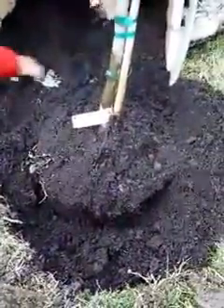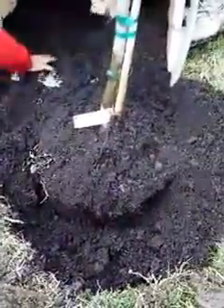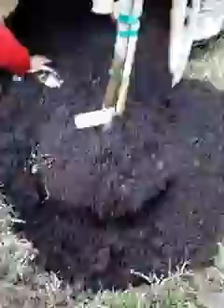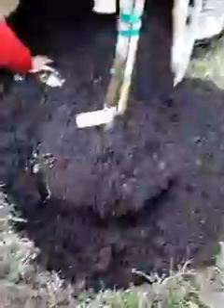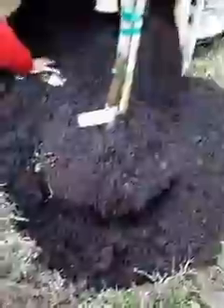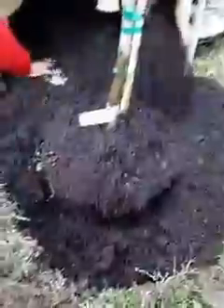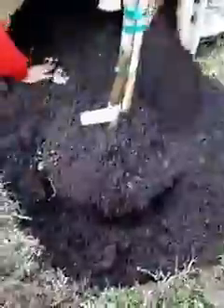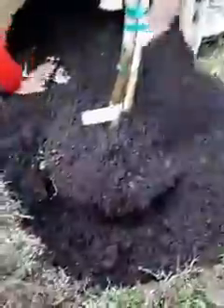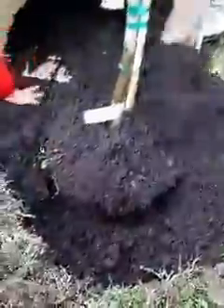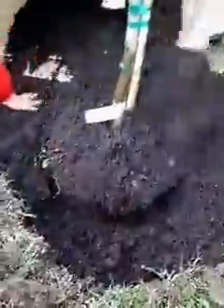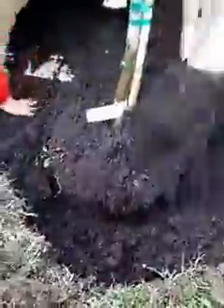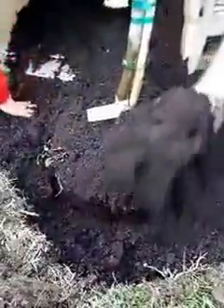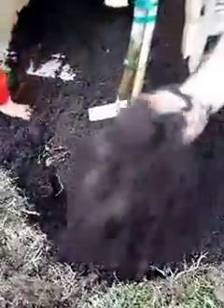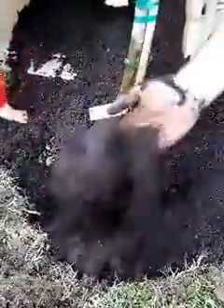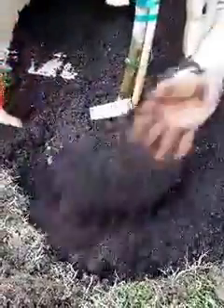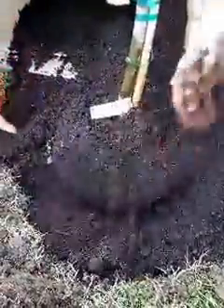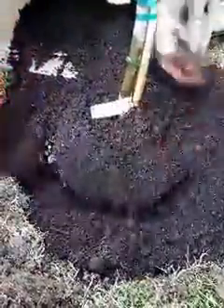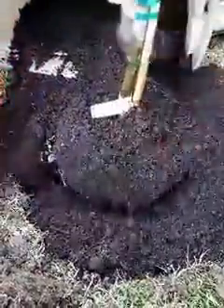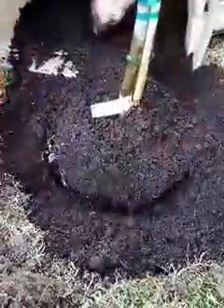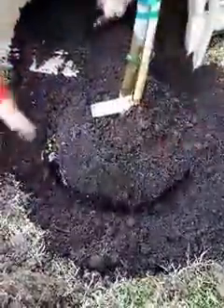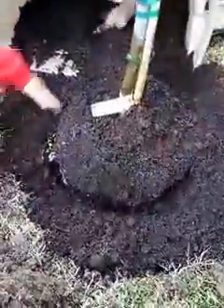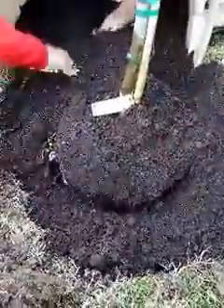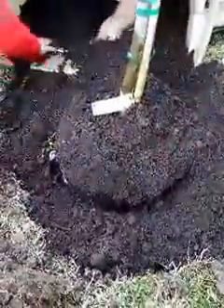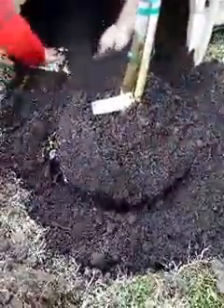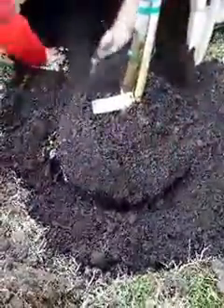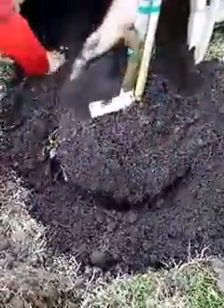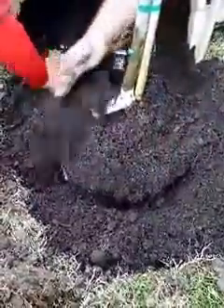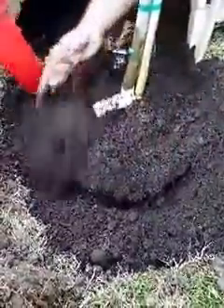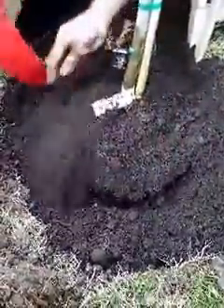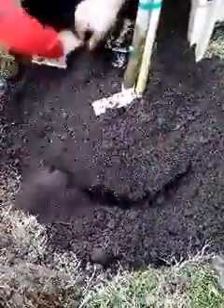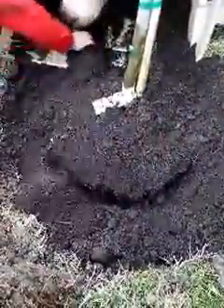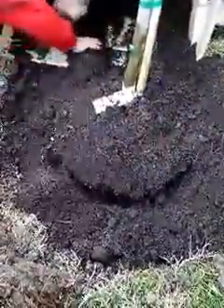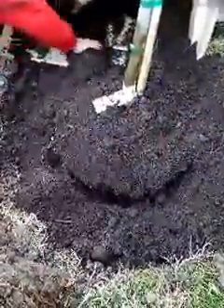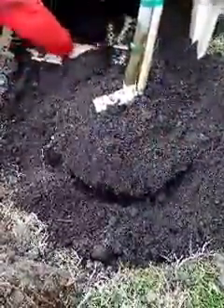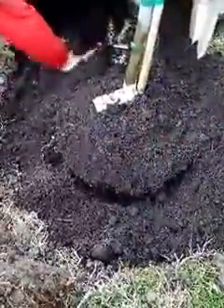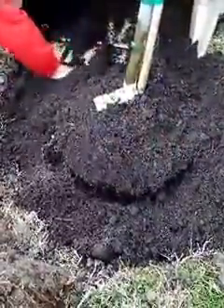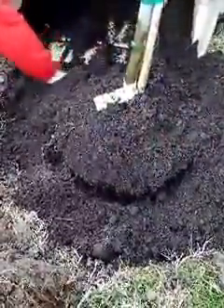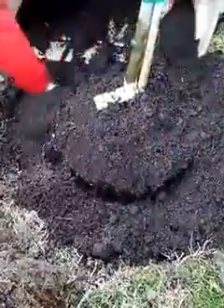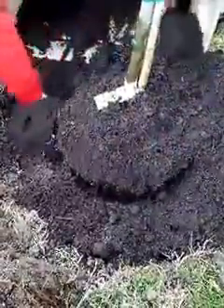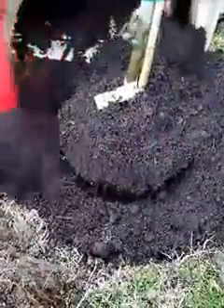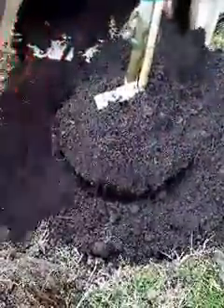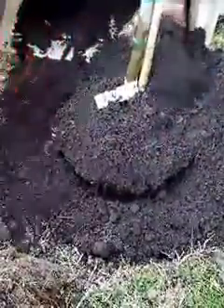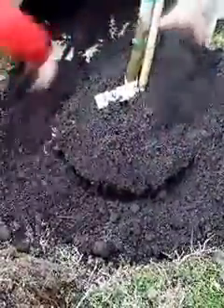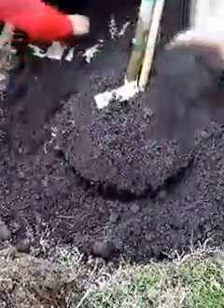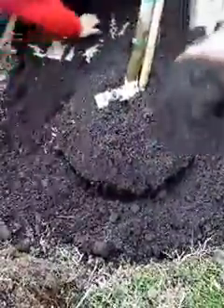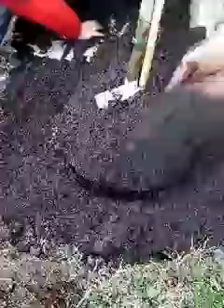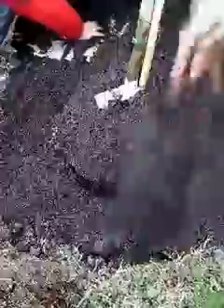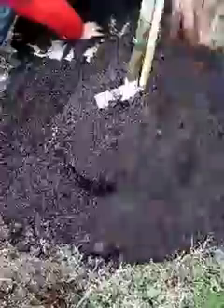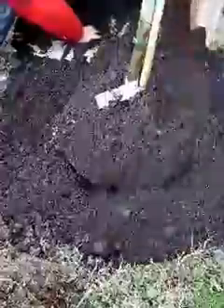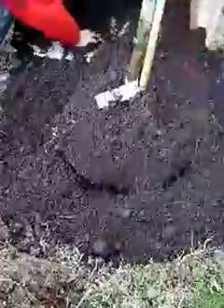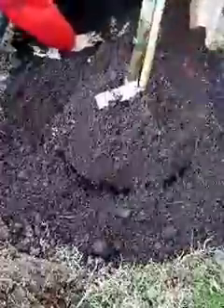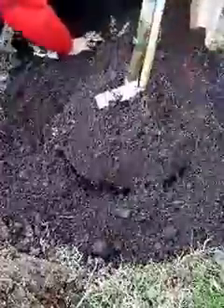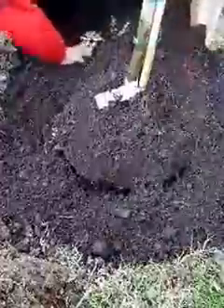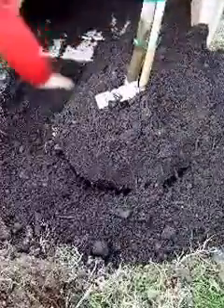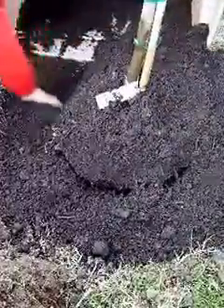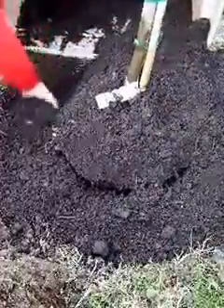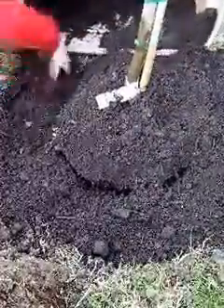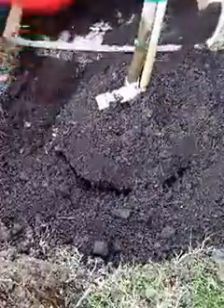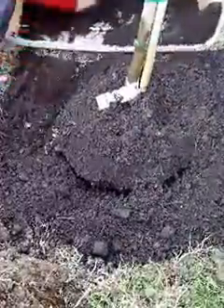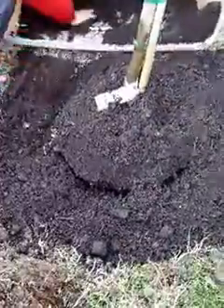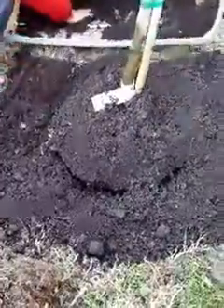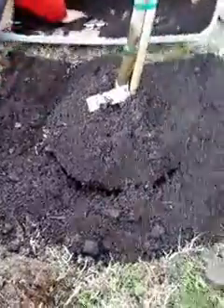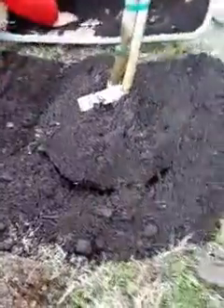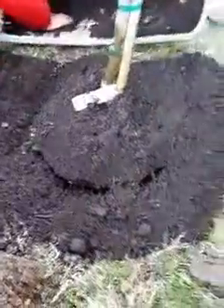Getting in the hole over there, Luke? Okay, so that looks good there. That's enough.